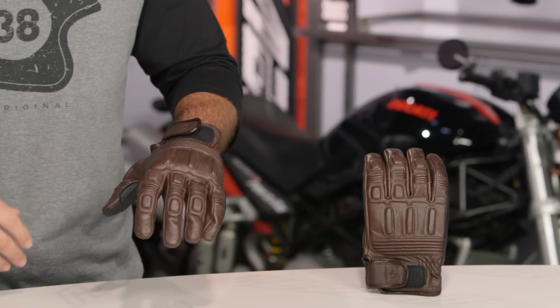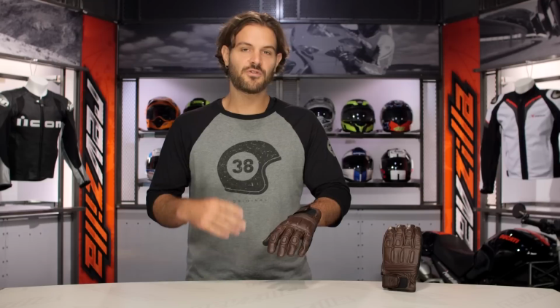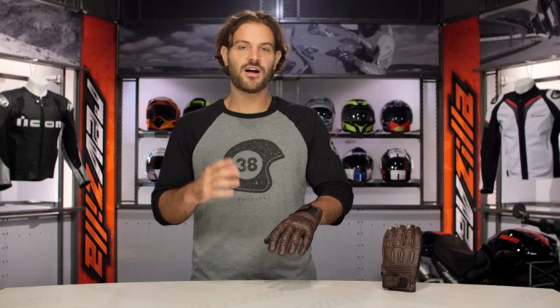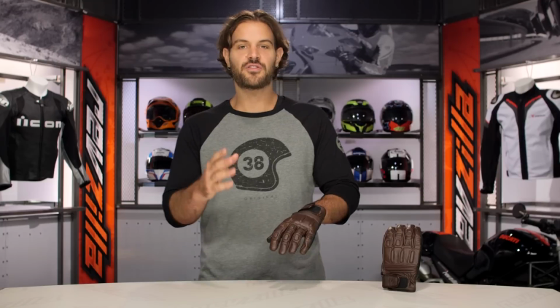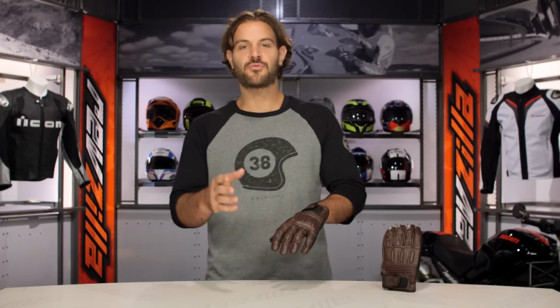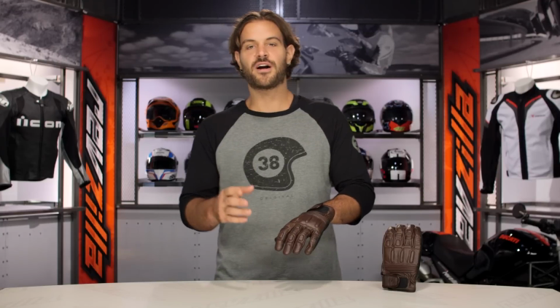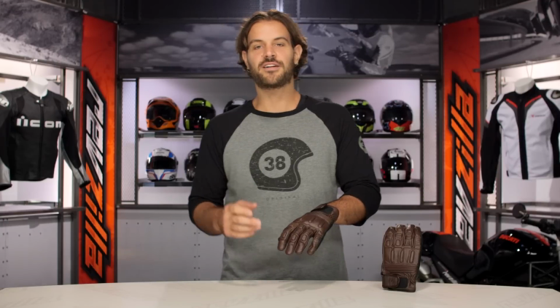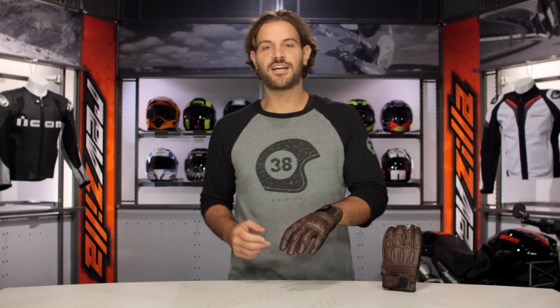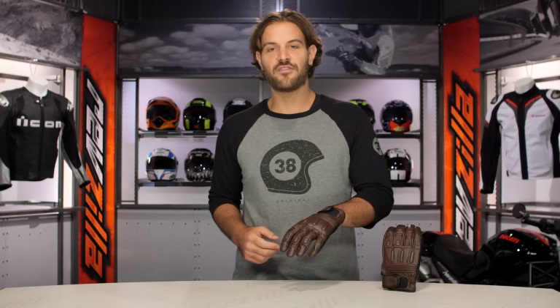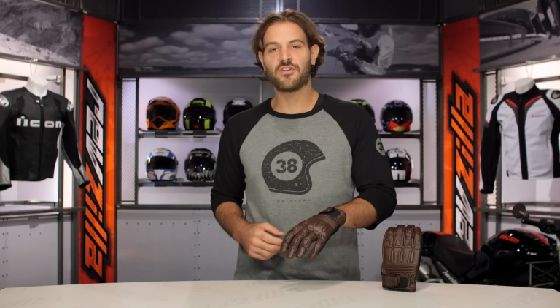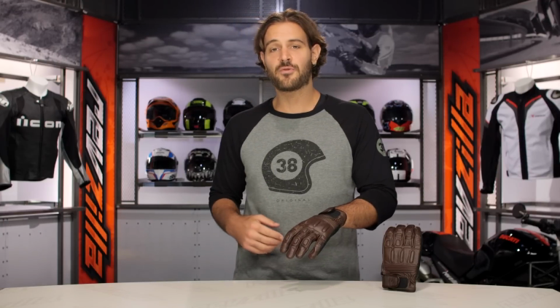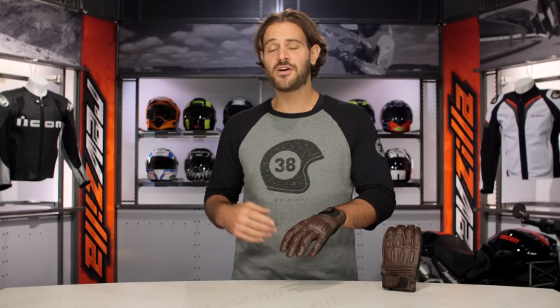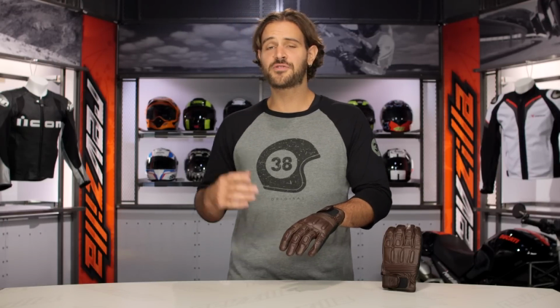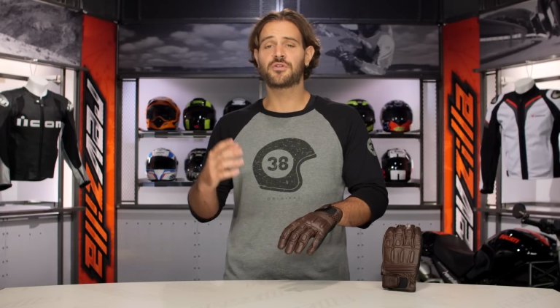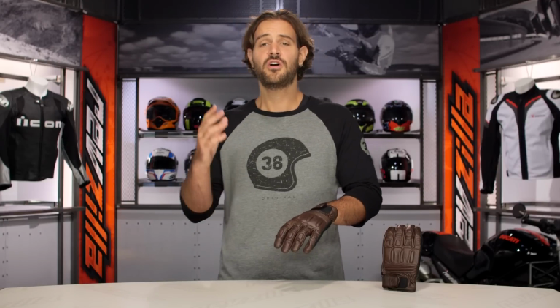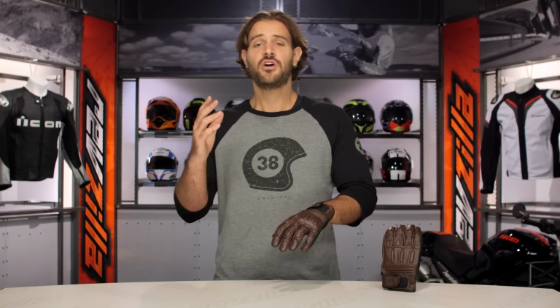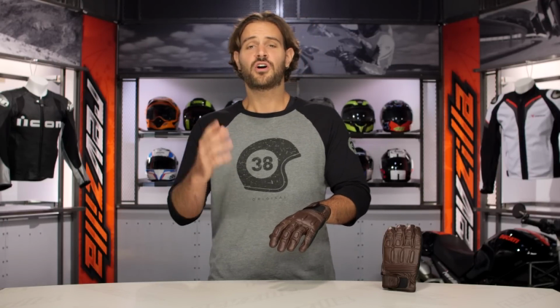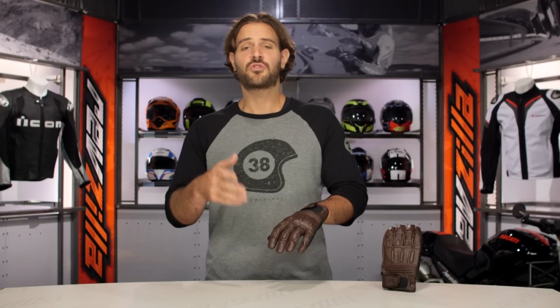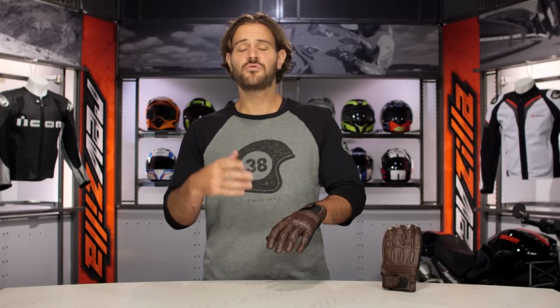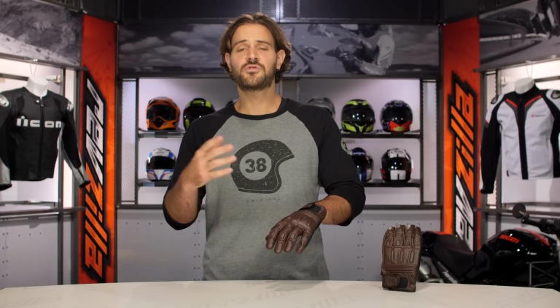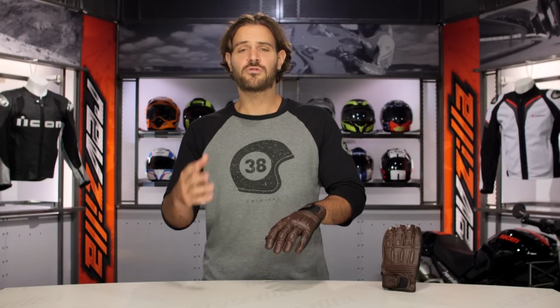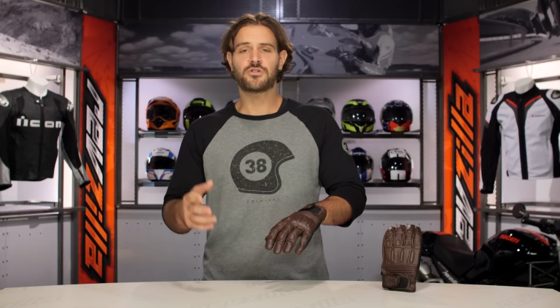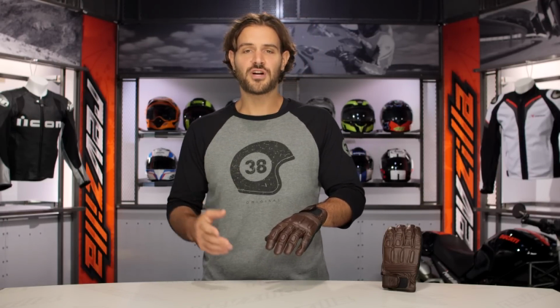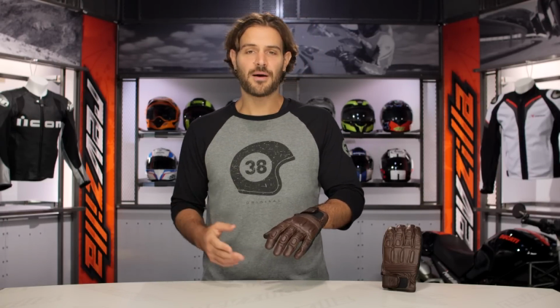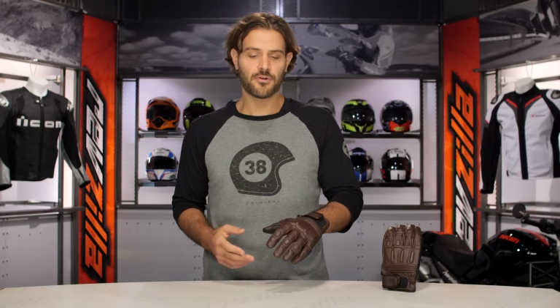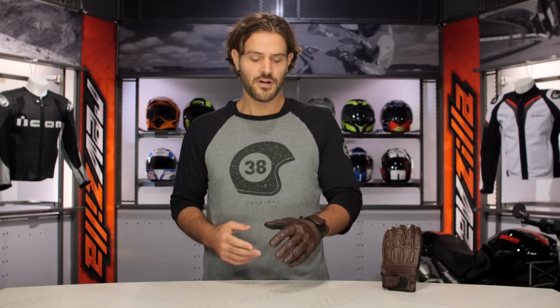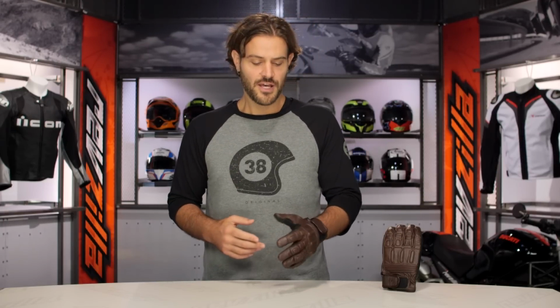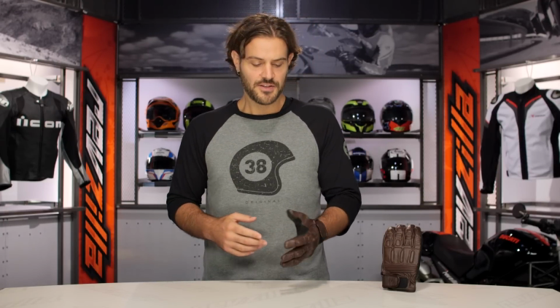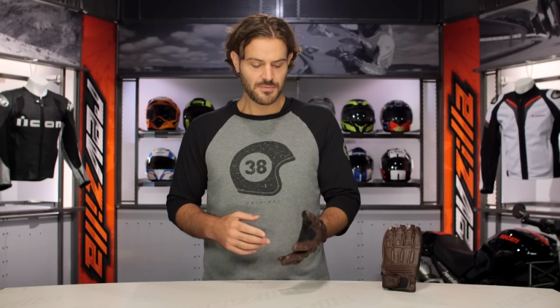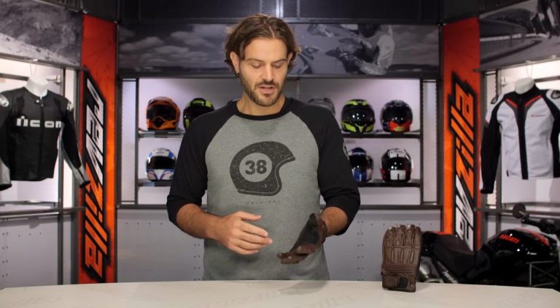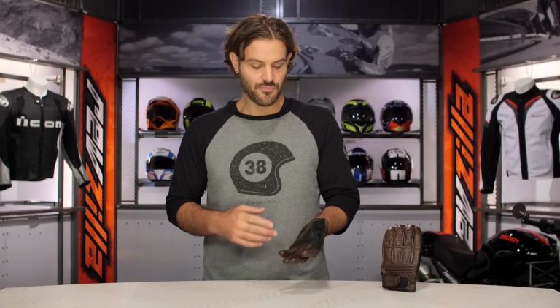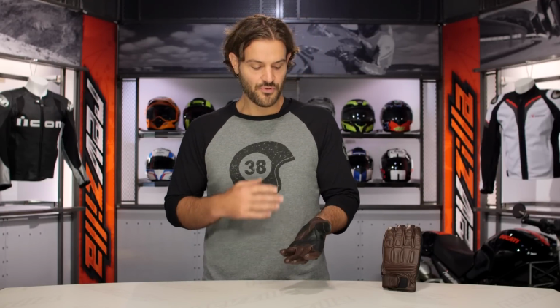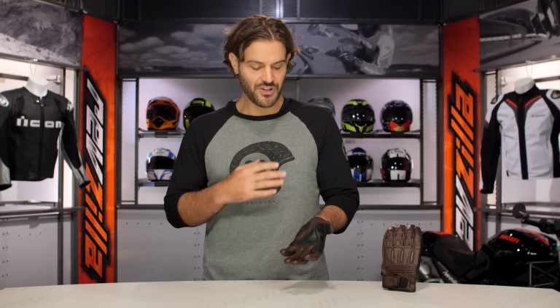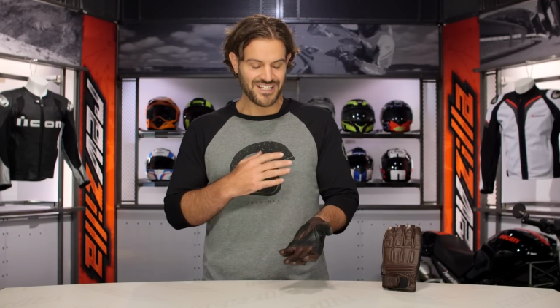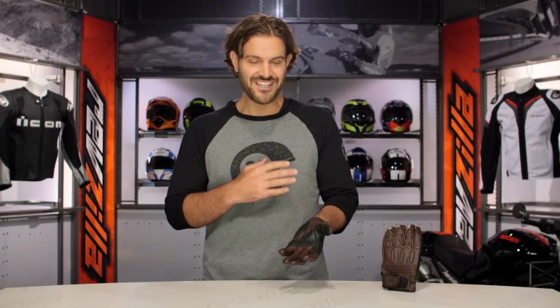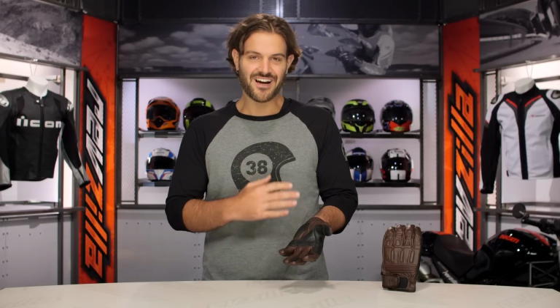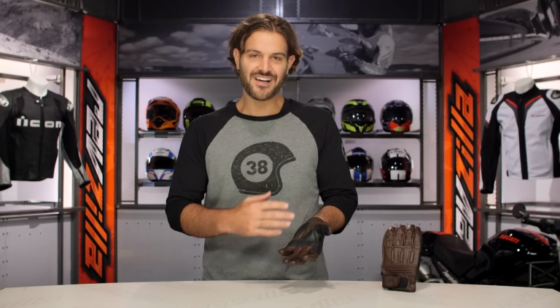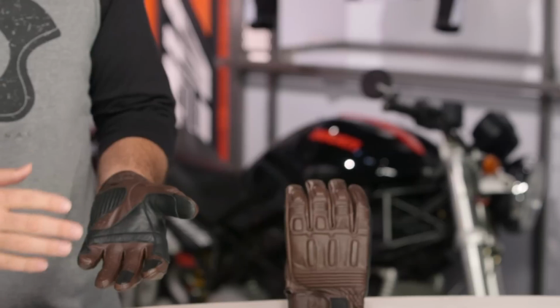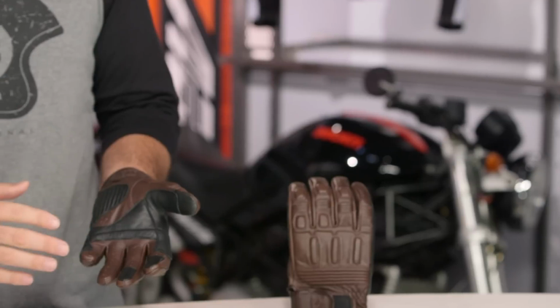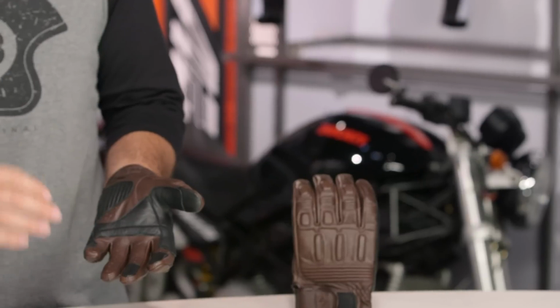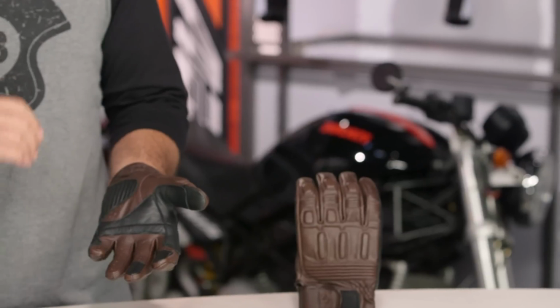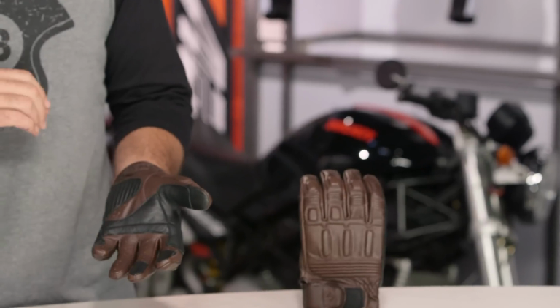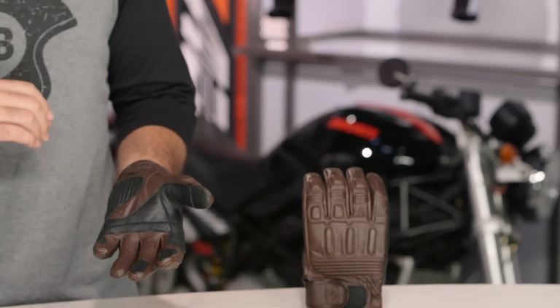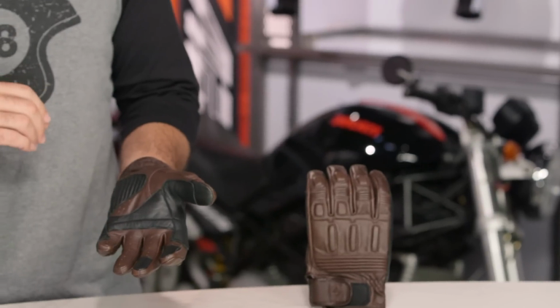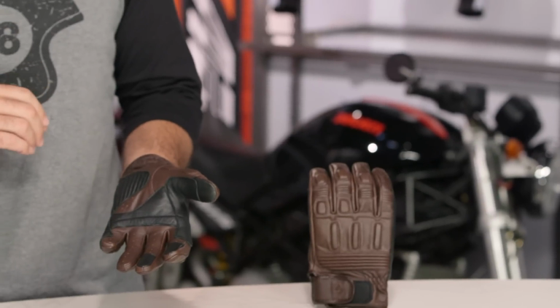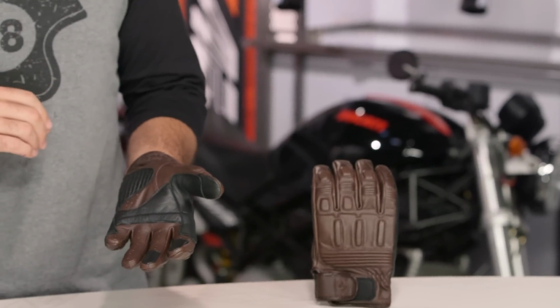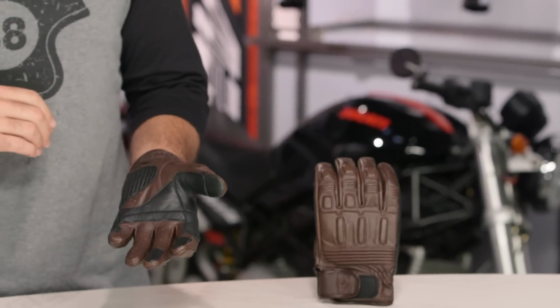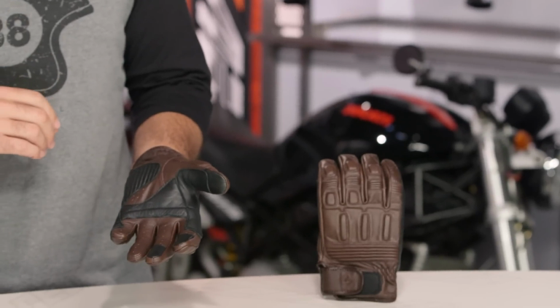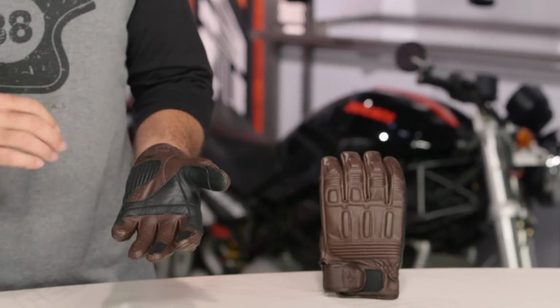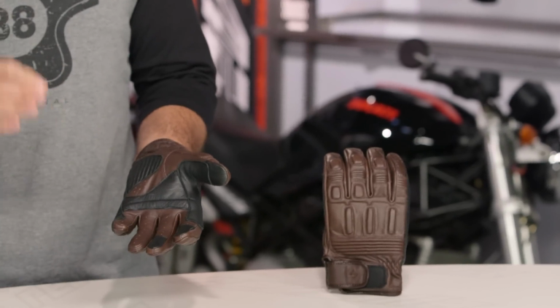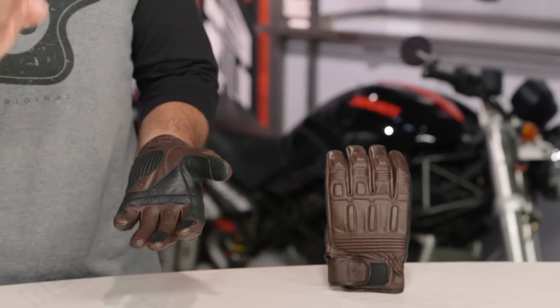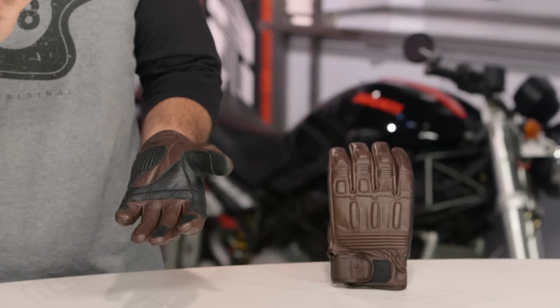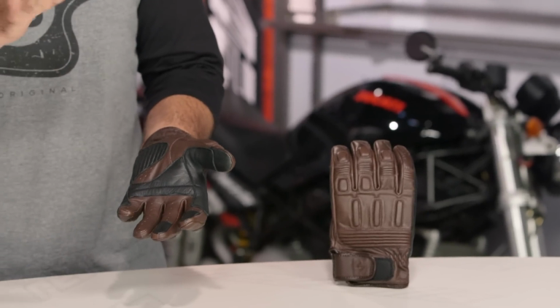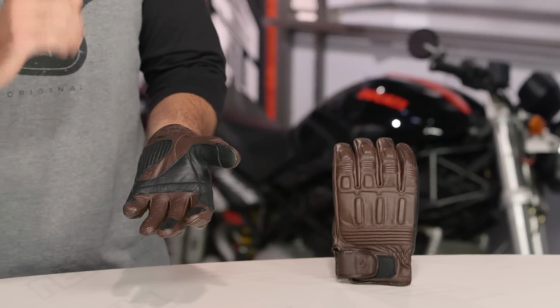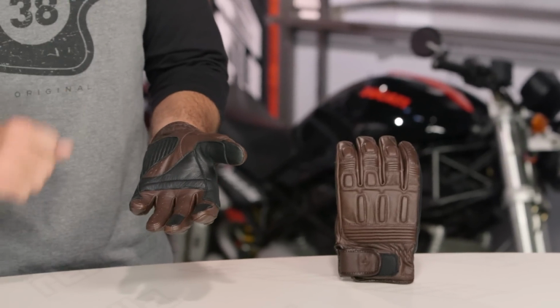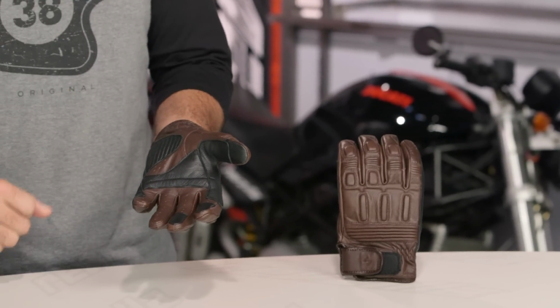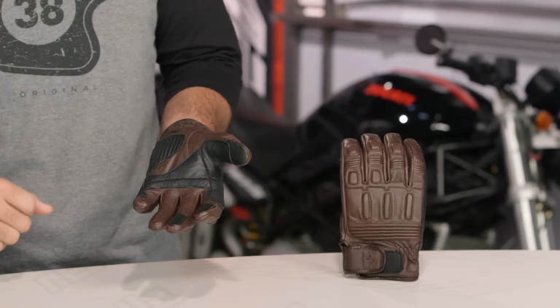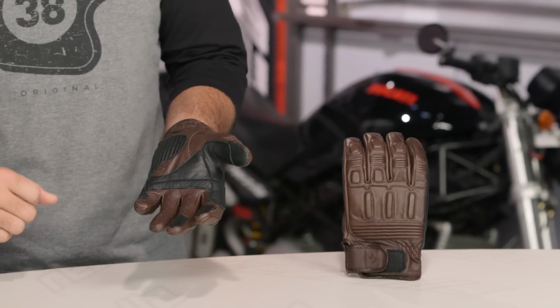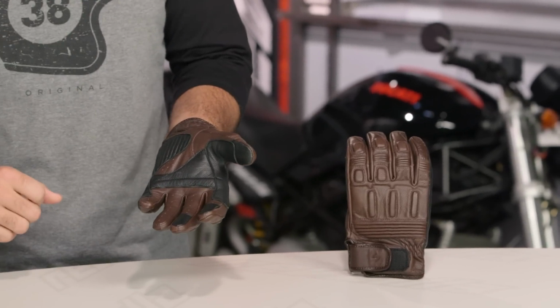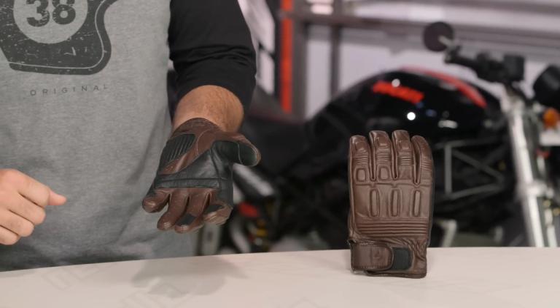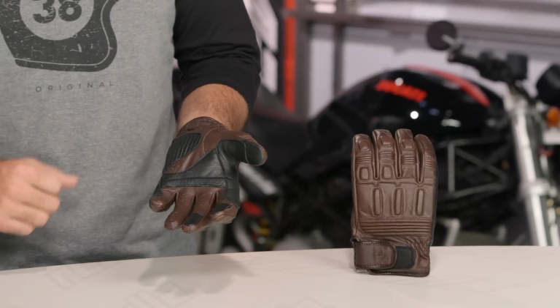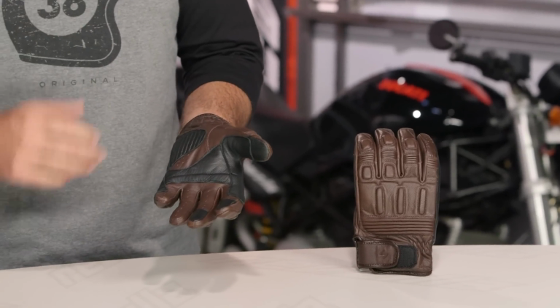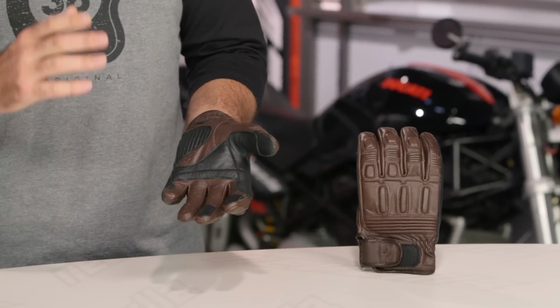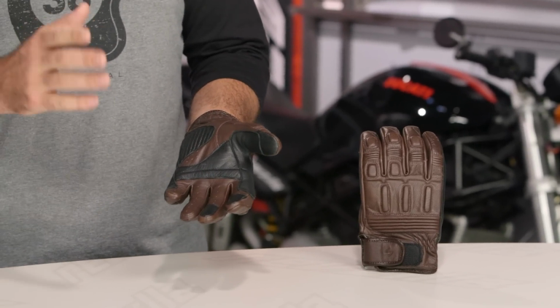So if you're out there rocking a cafe racer, a cruiser, or a chopper, this is going to be a really nice, clean, plain glove for you to wear.